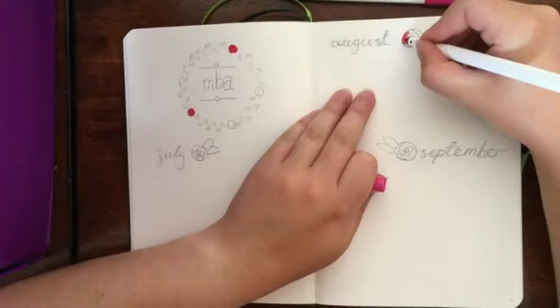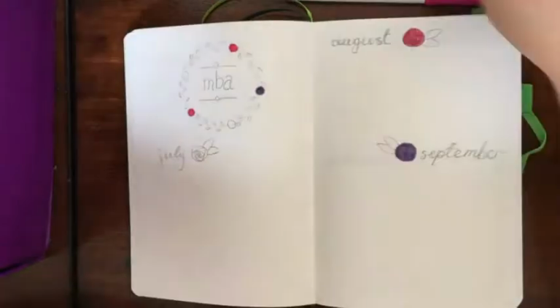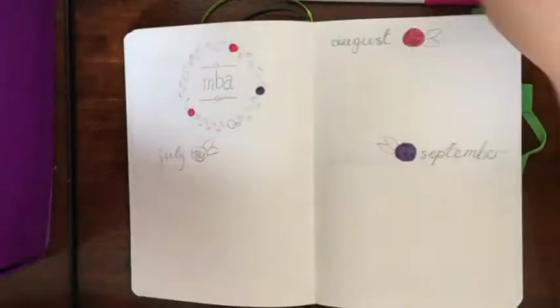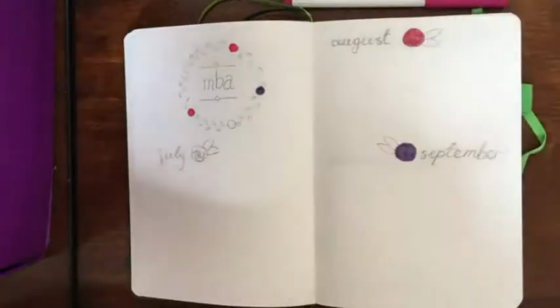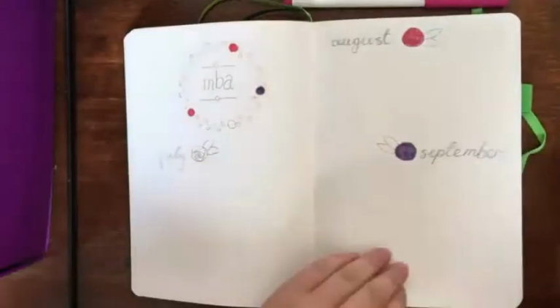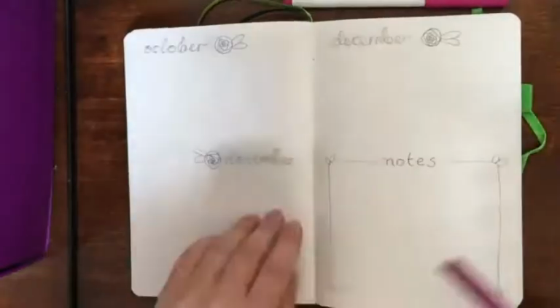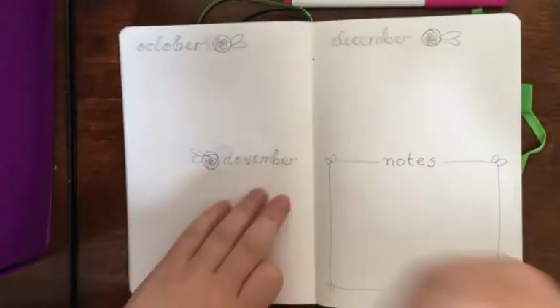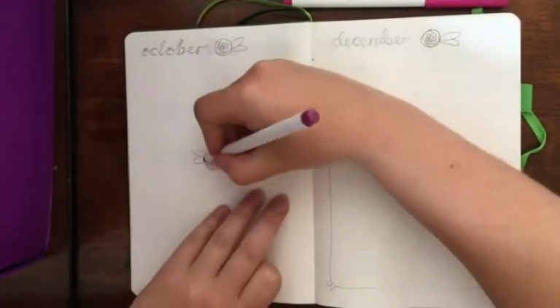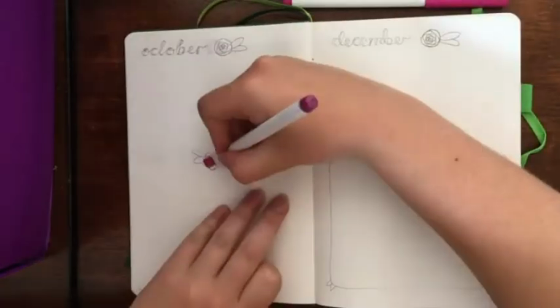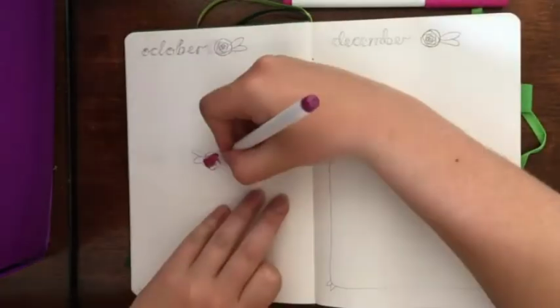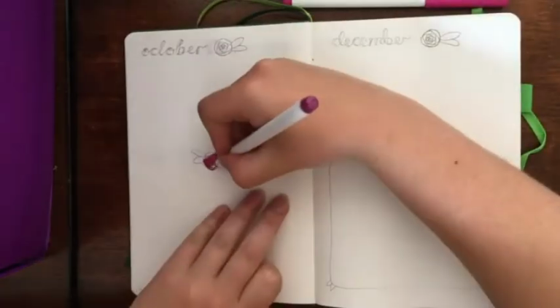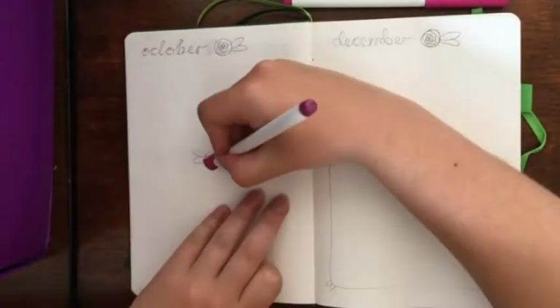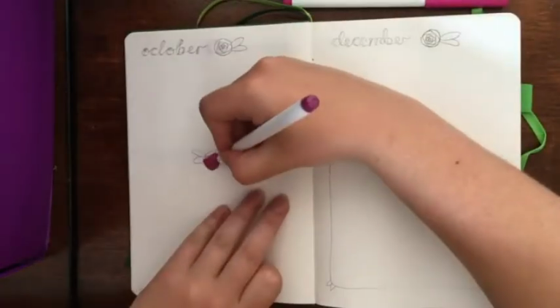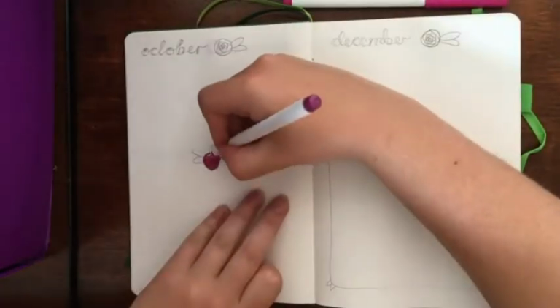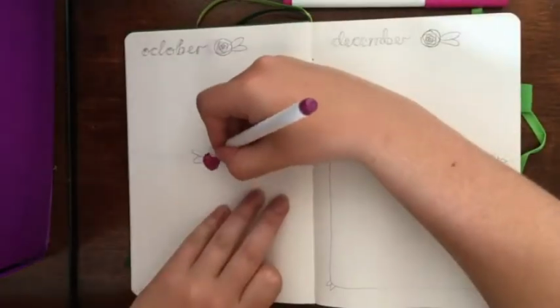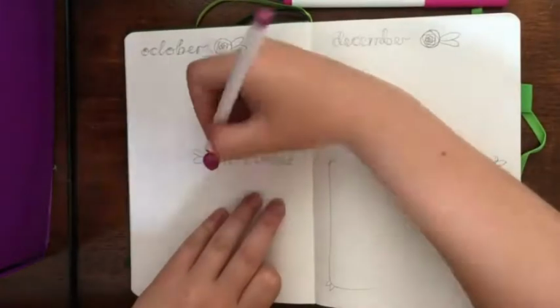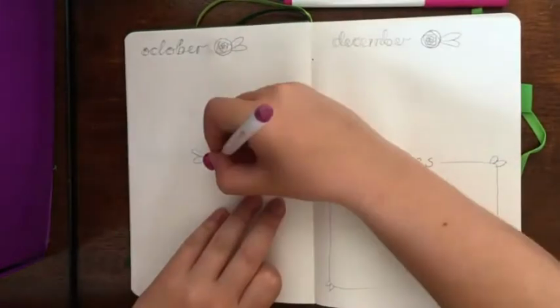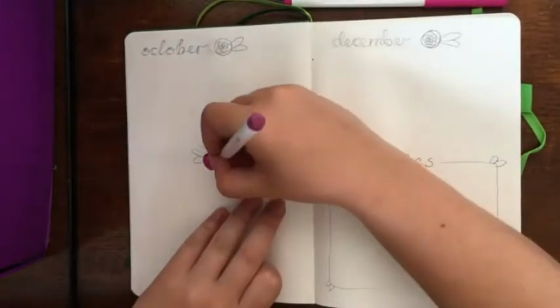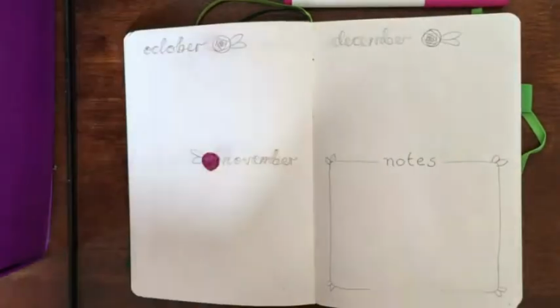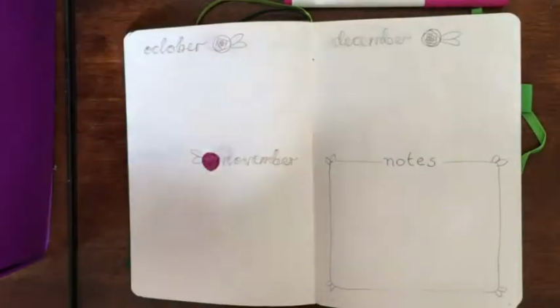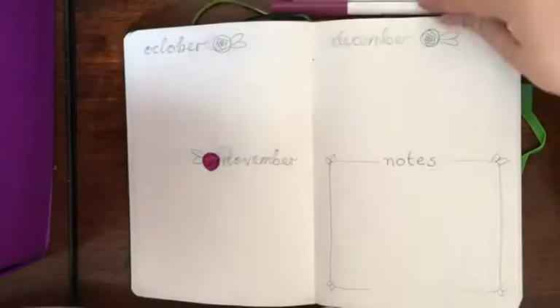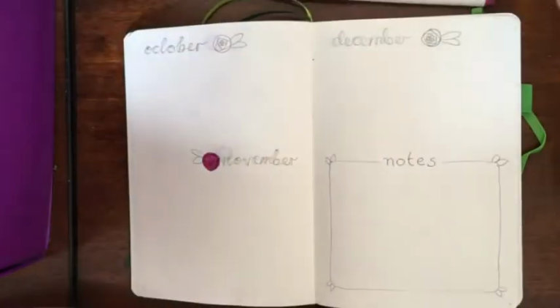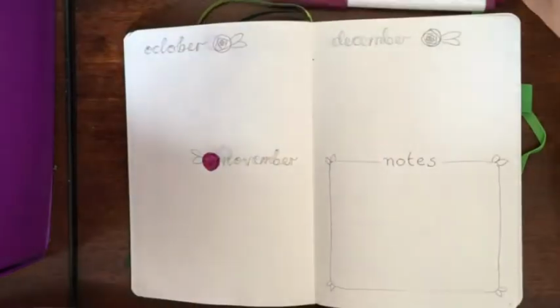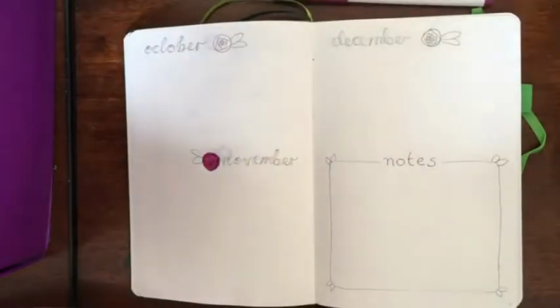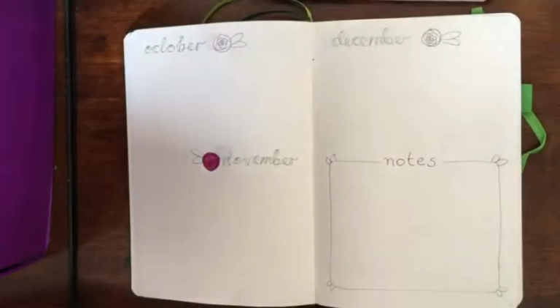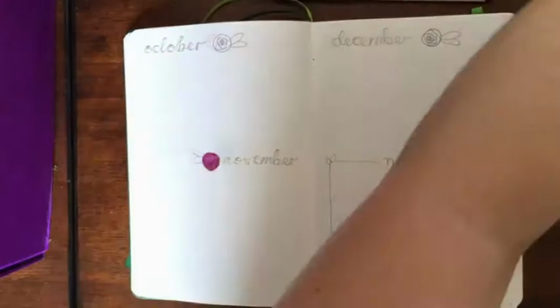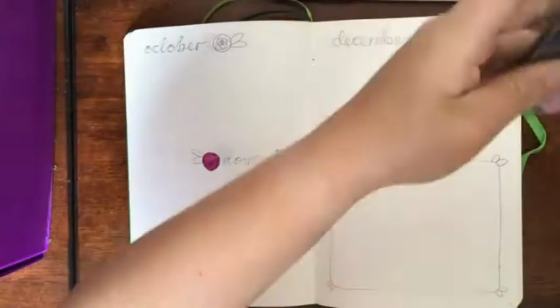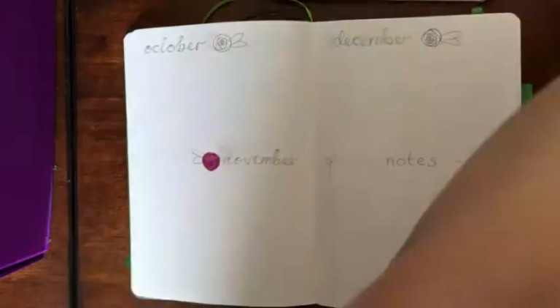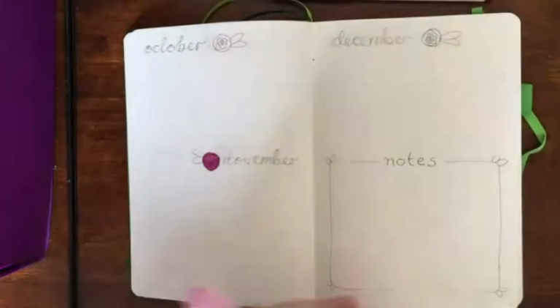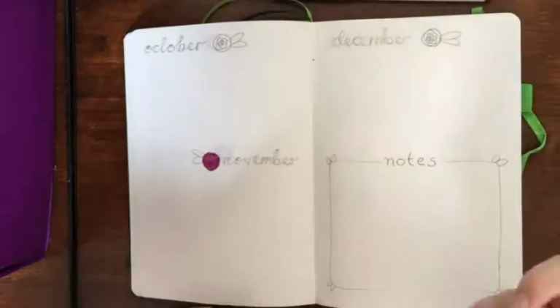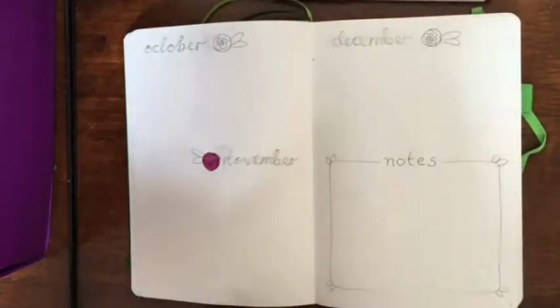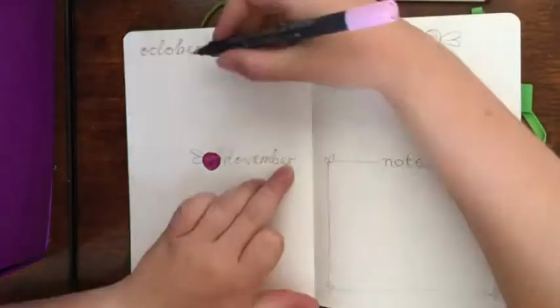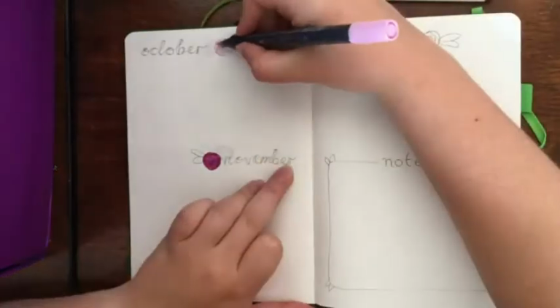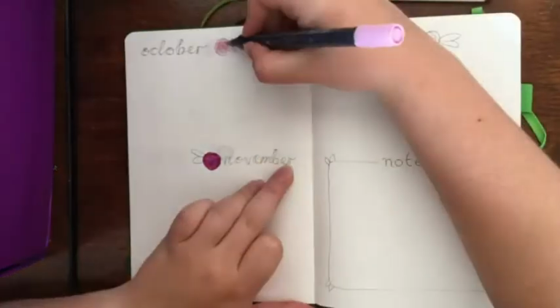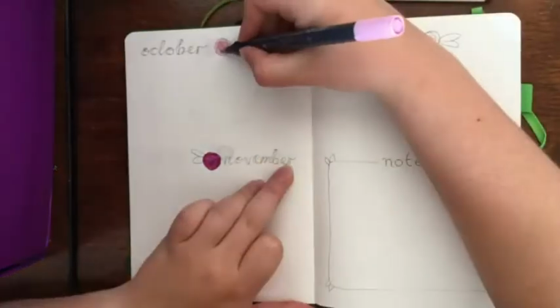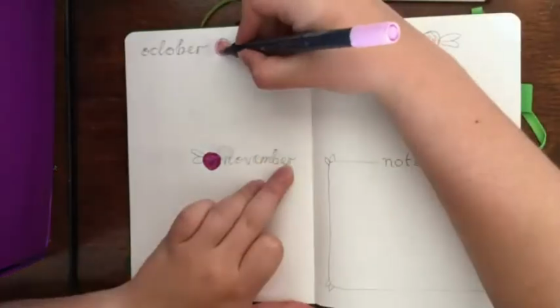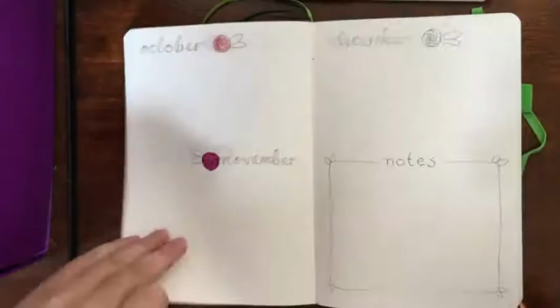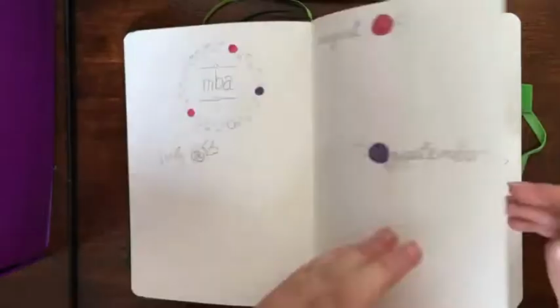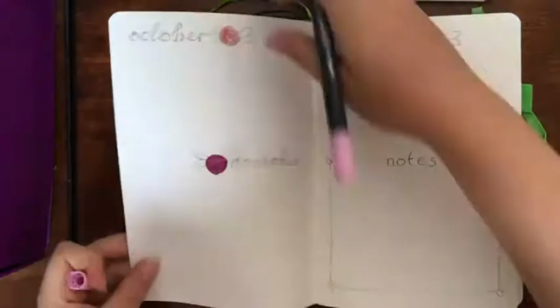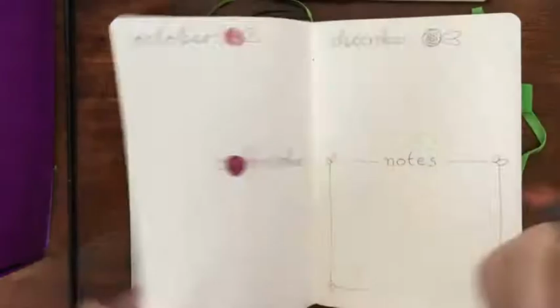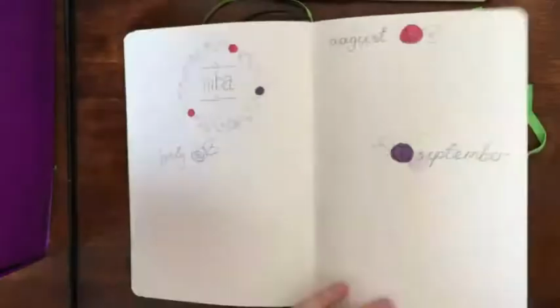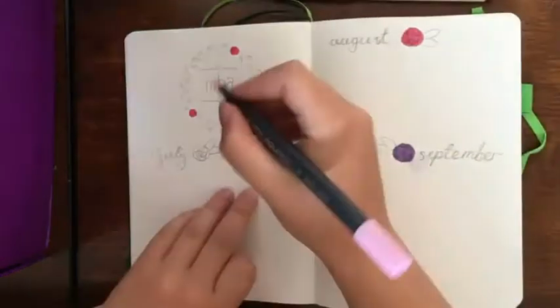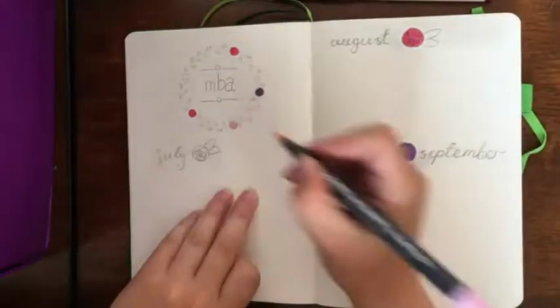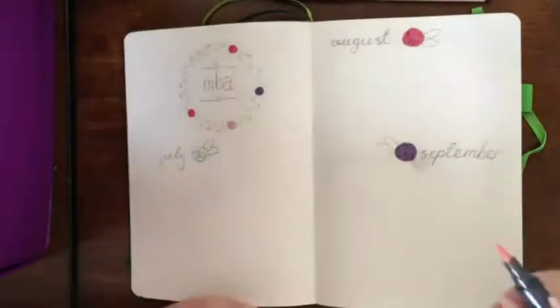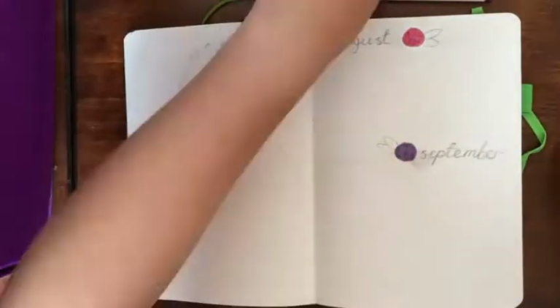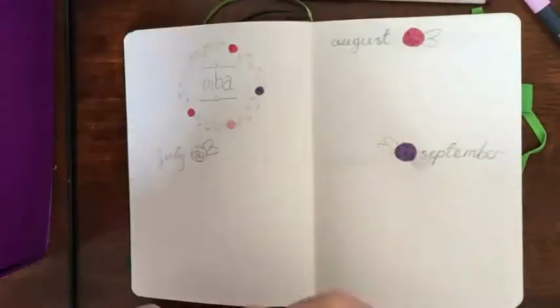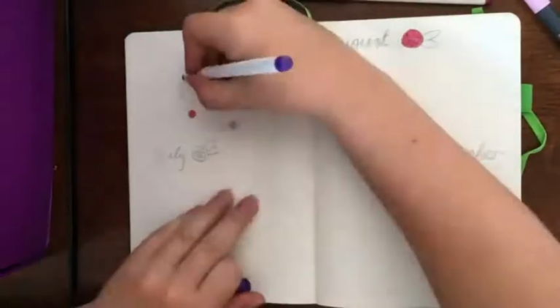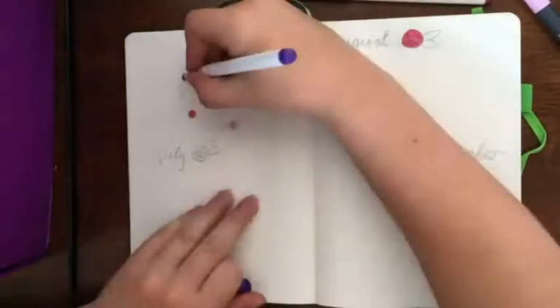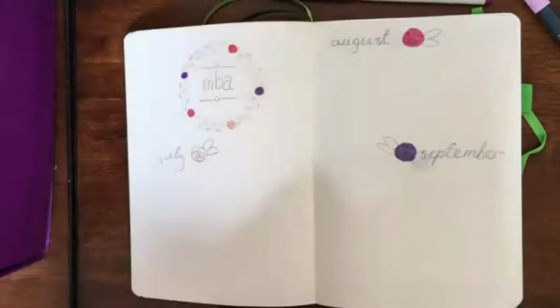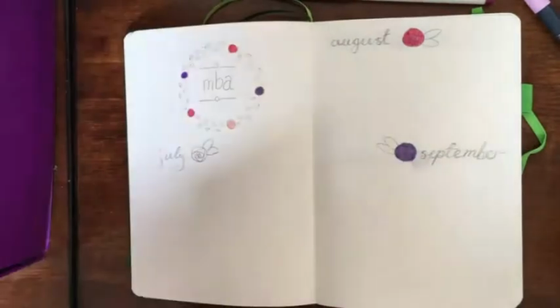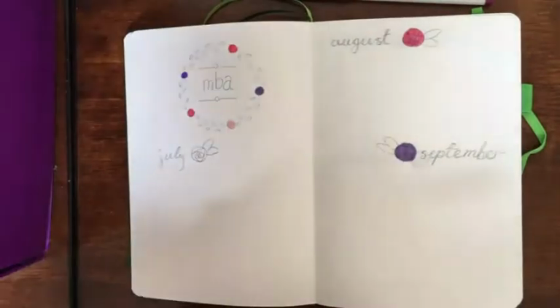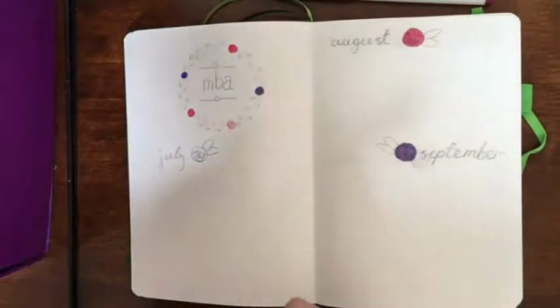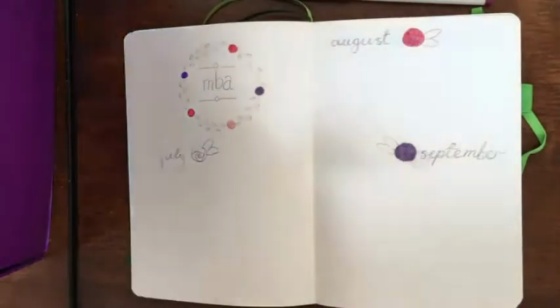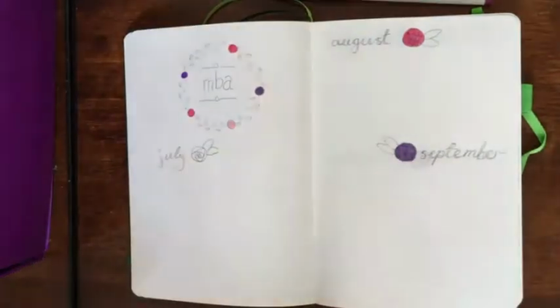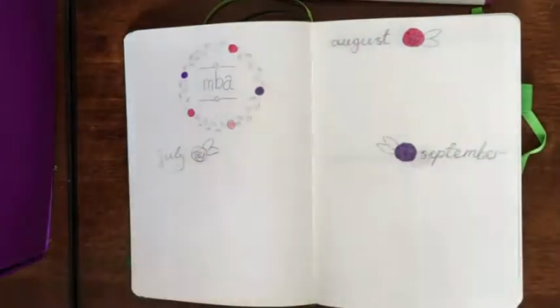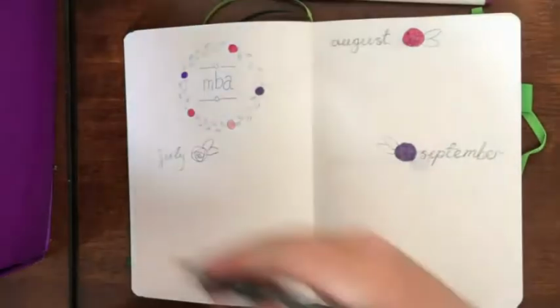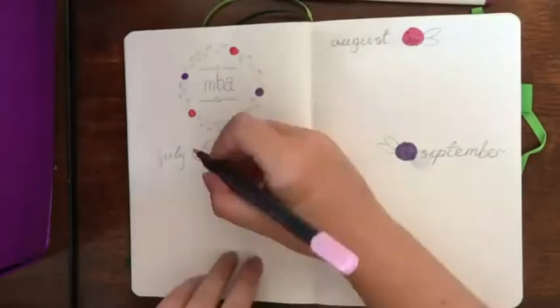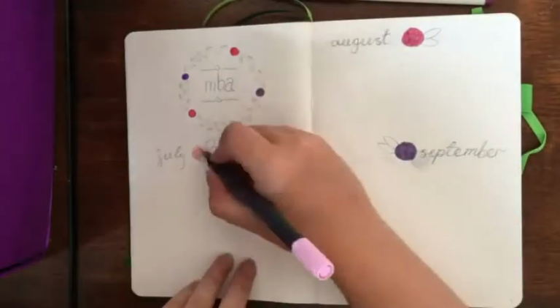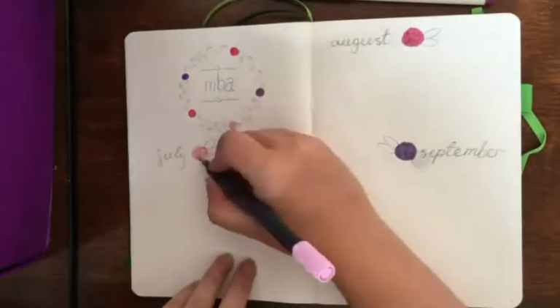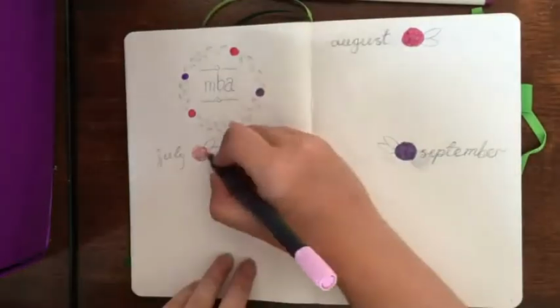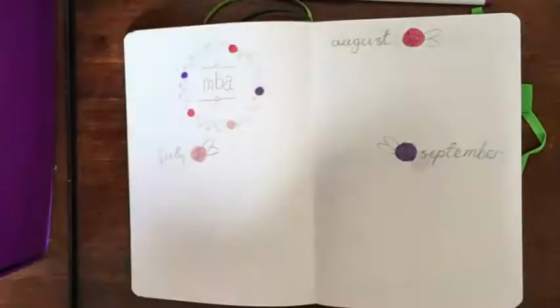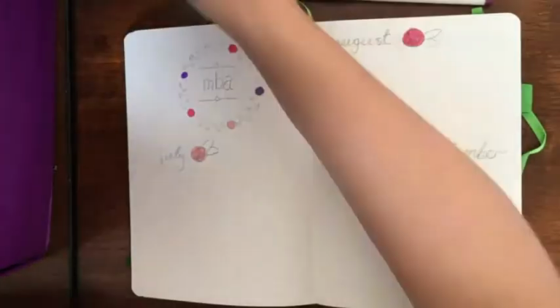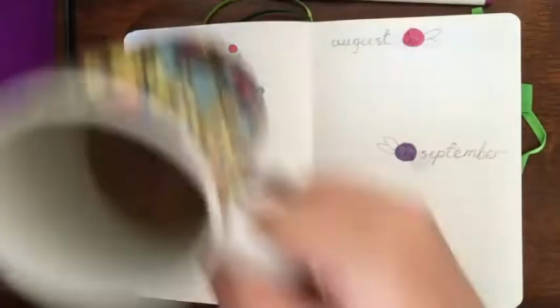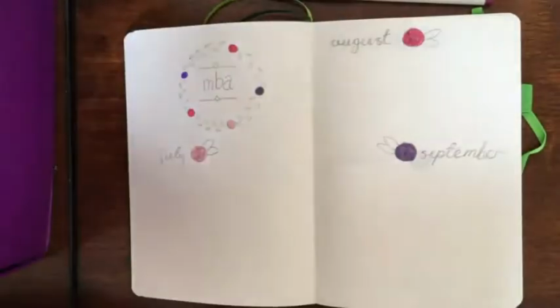My name is Emma and today I'm going to be doing my bullet journal spread for August for the wellbeing side of my journal.